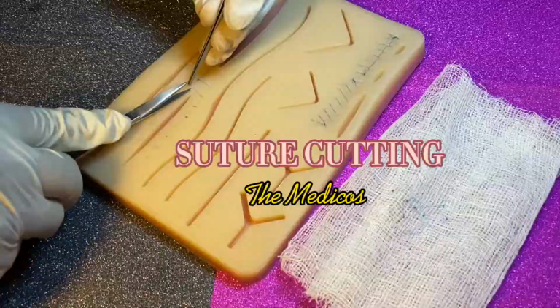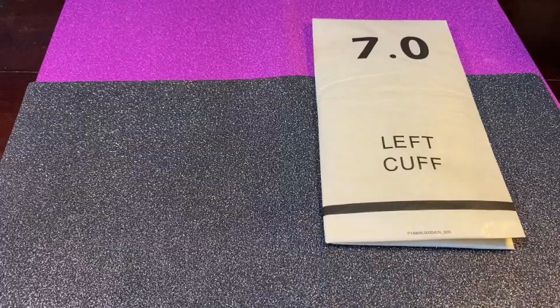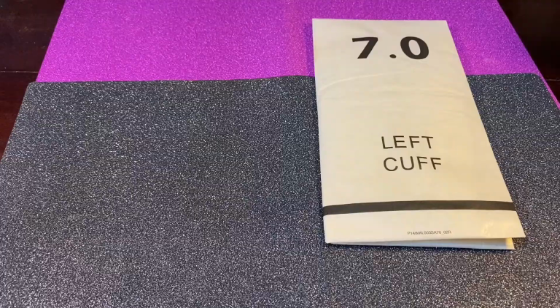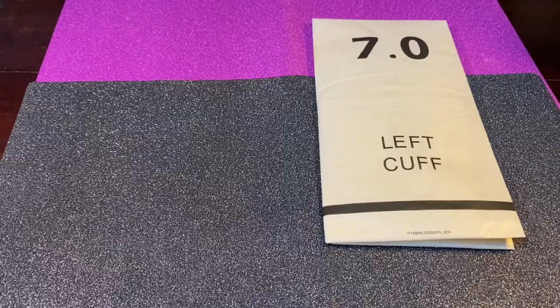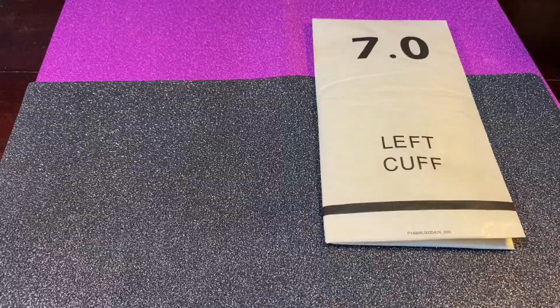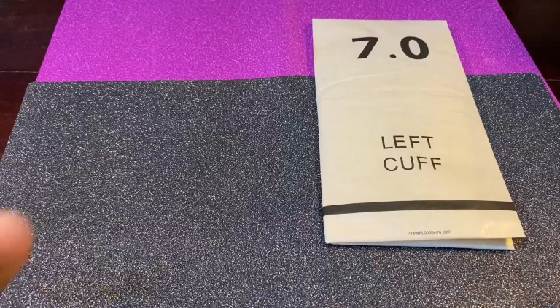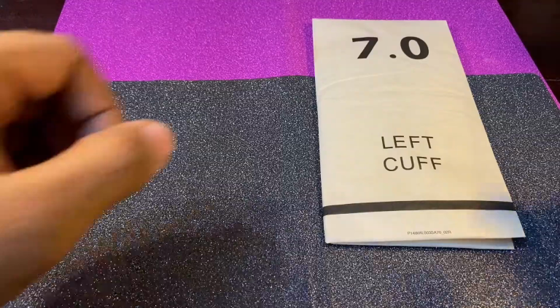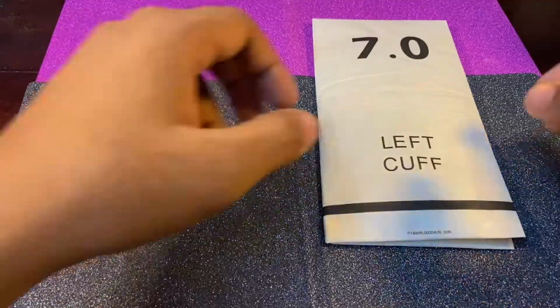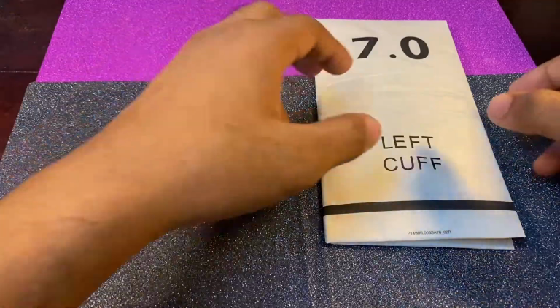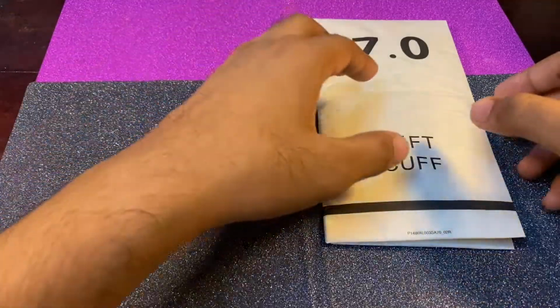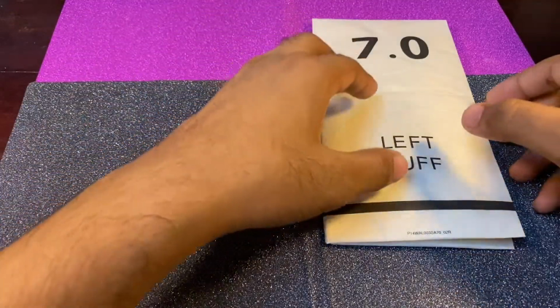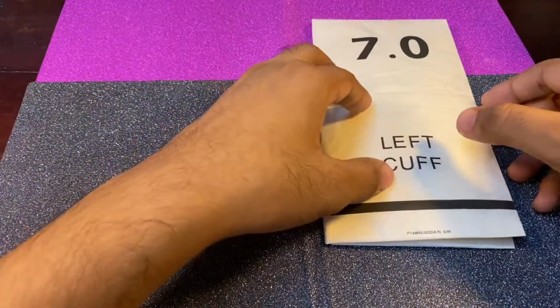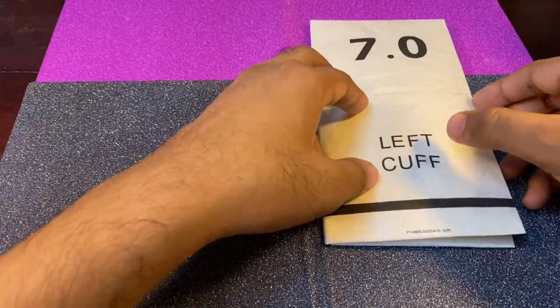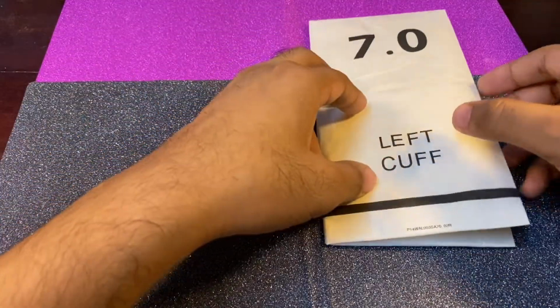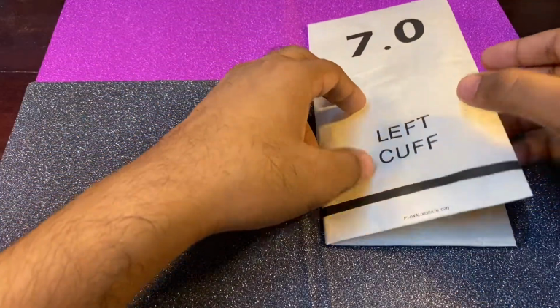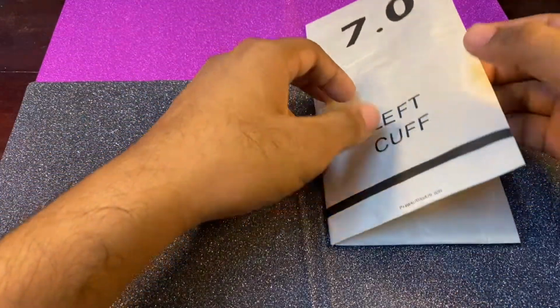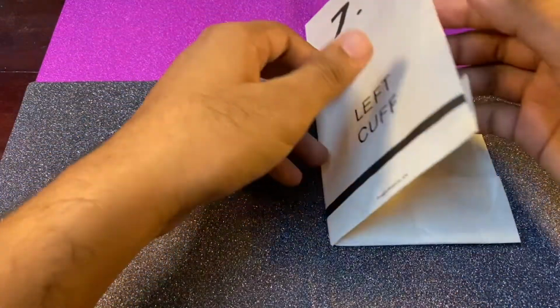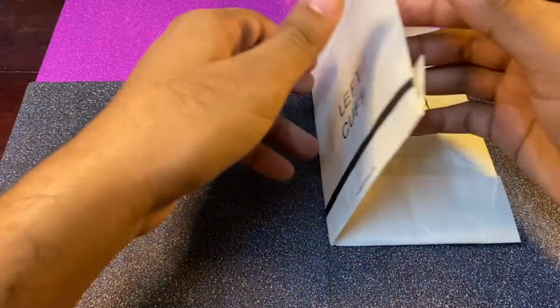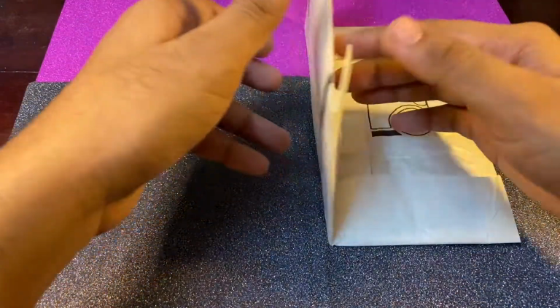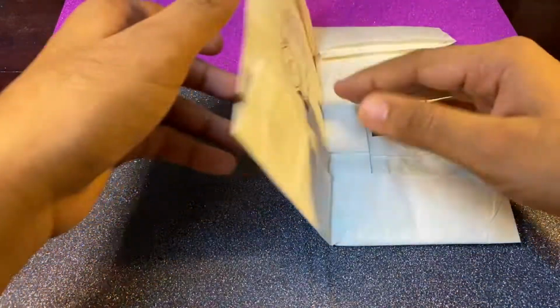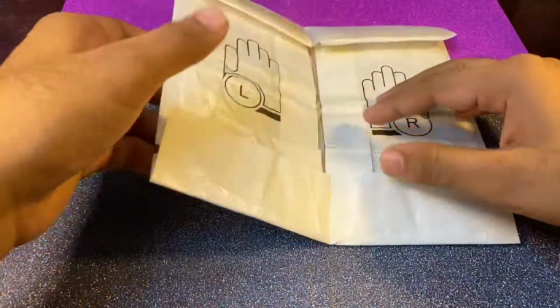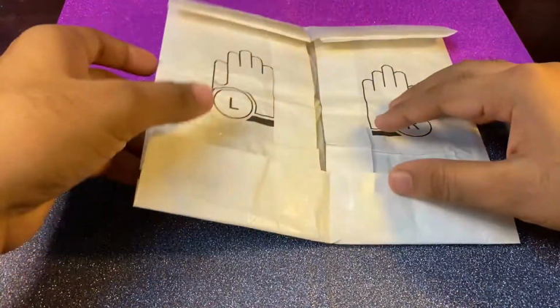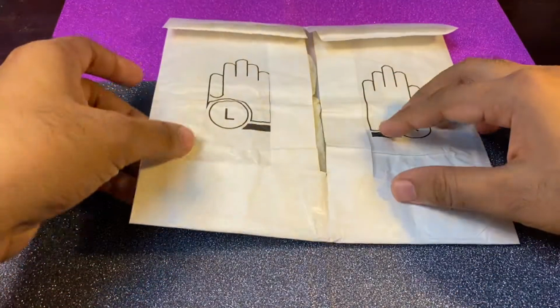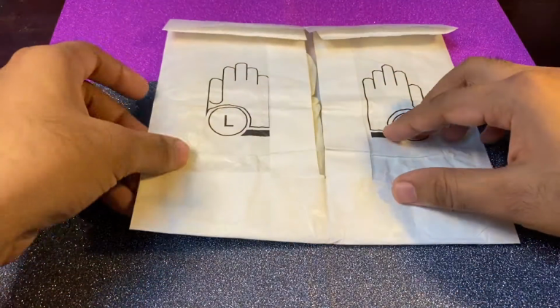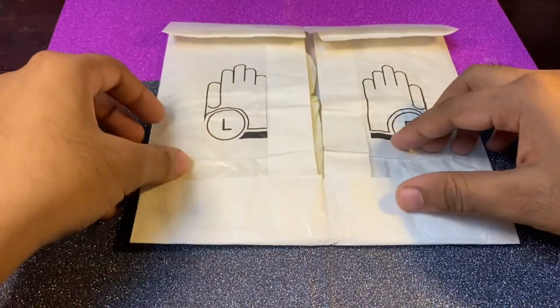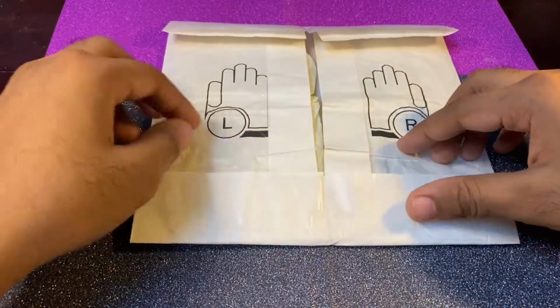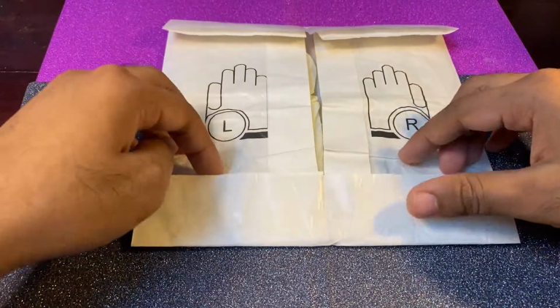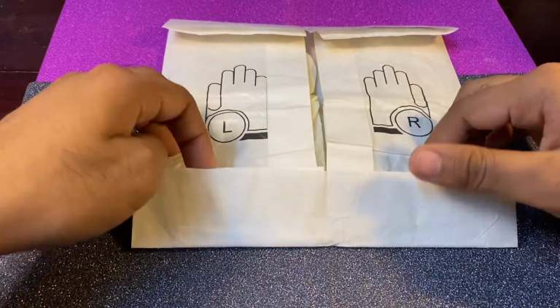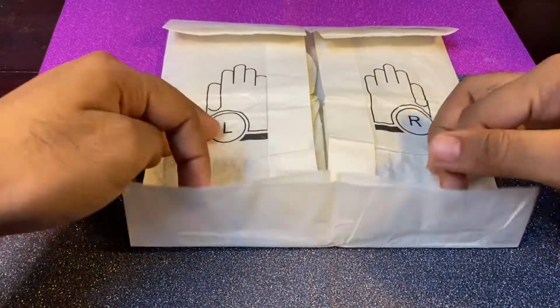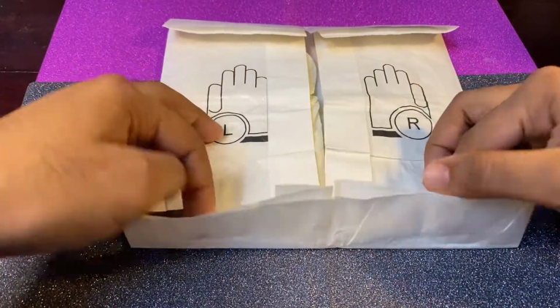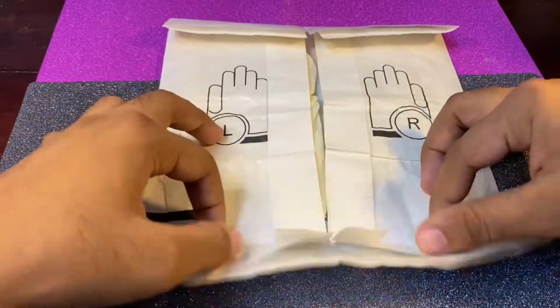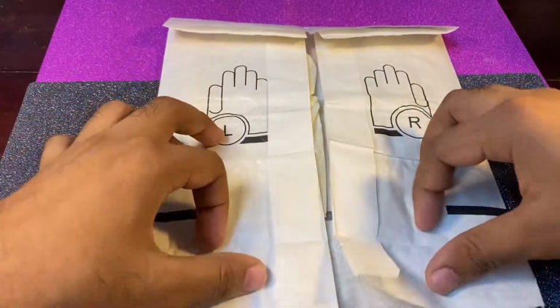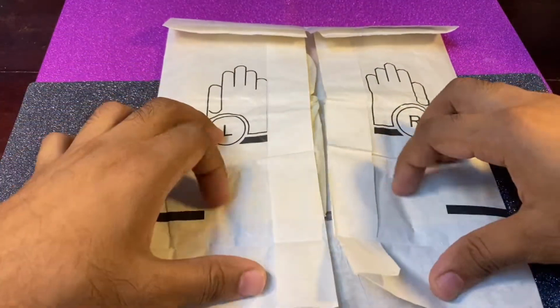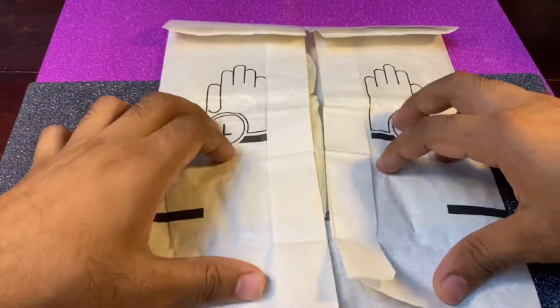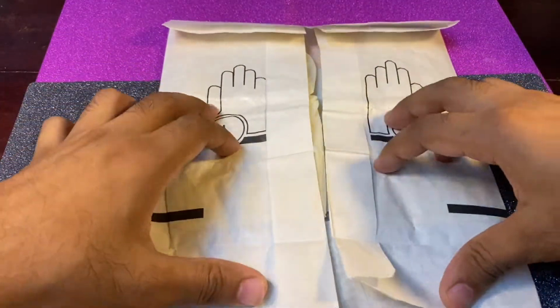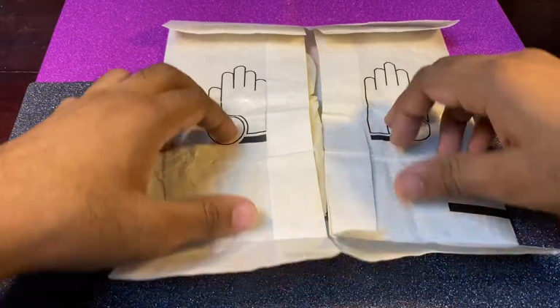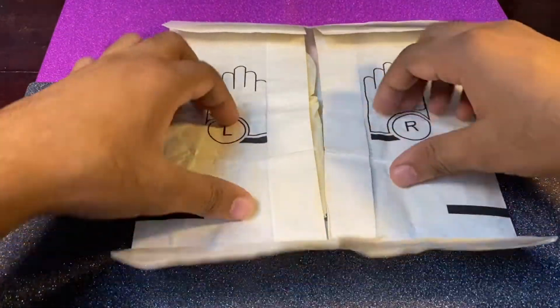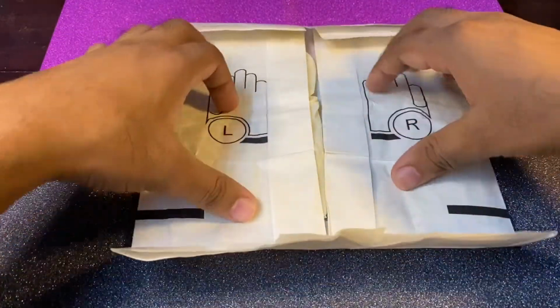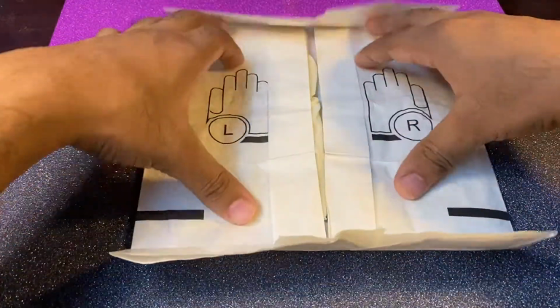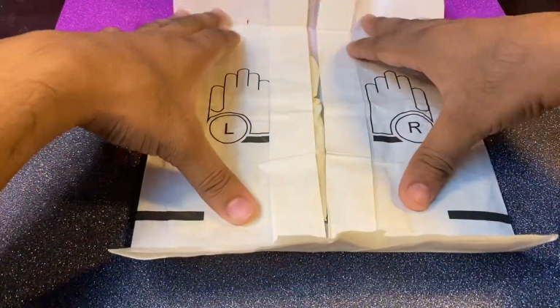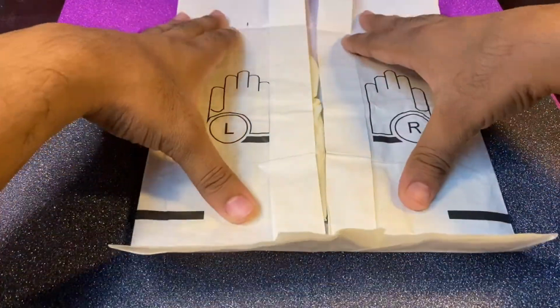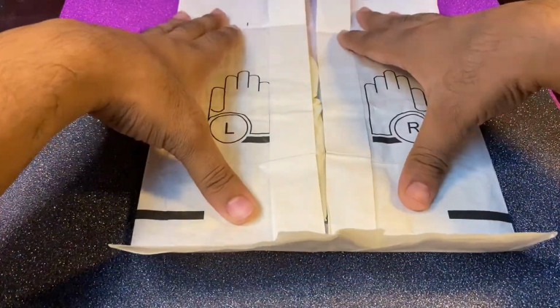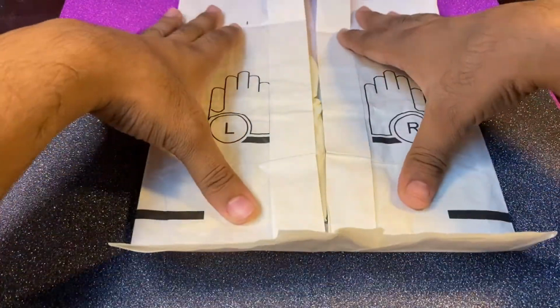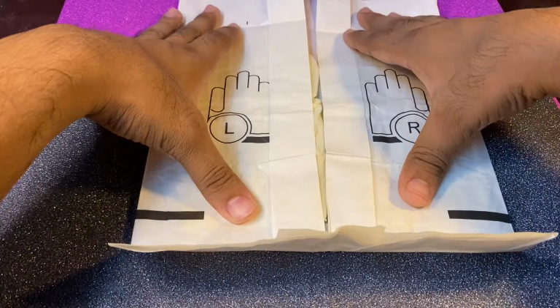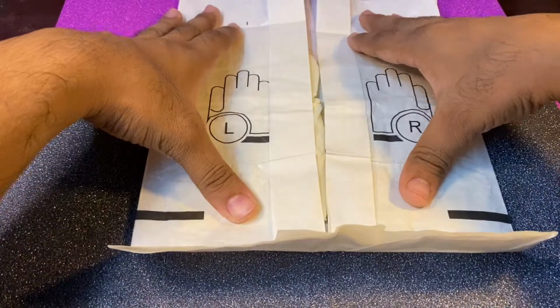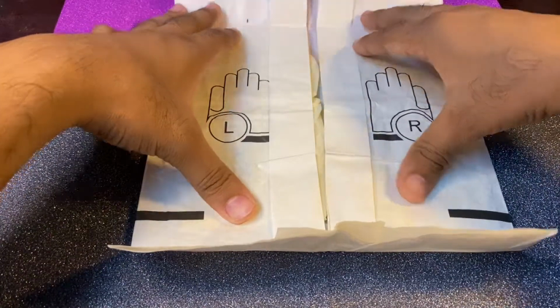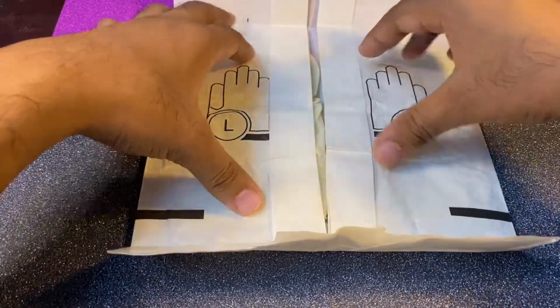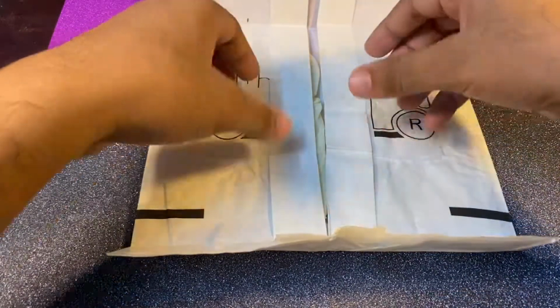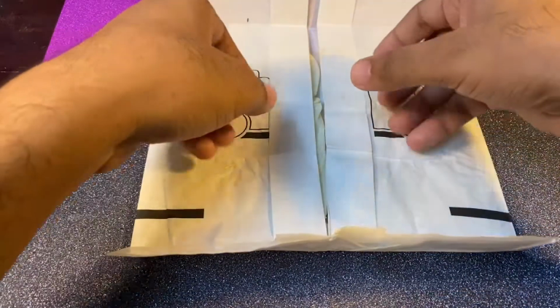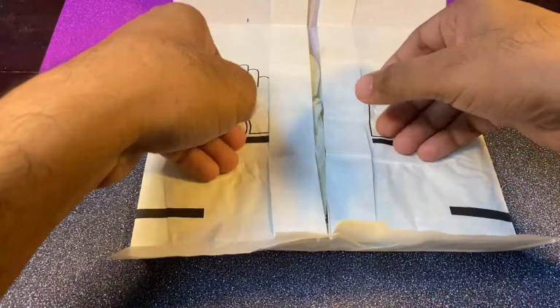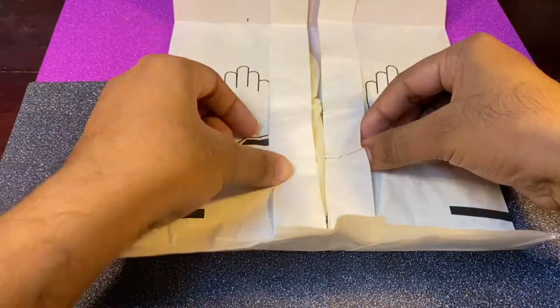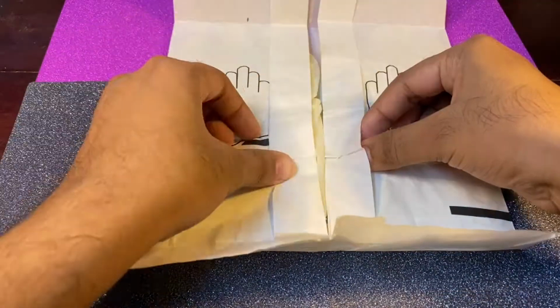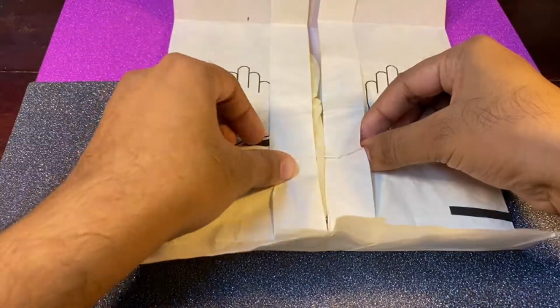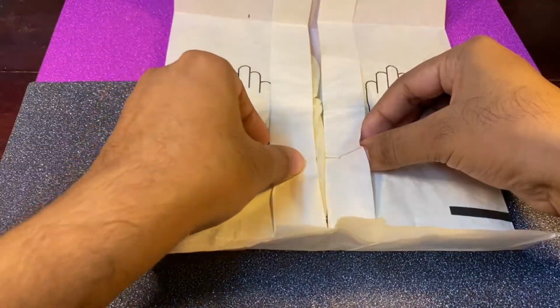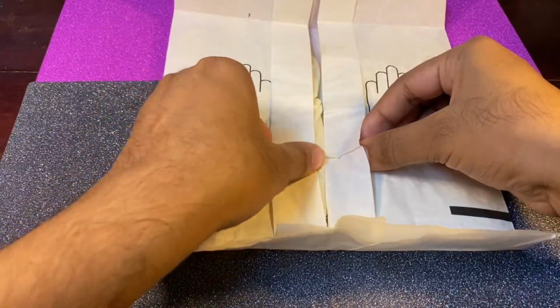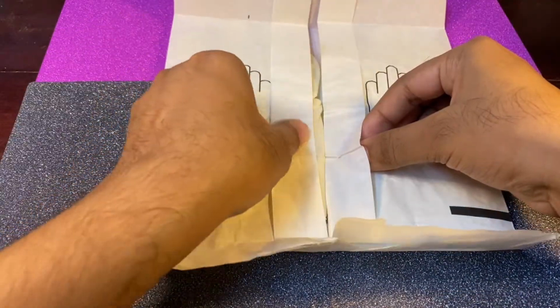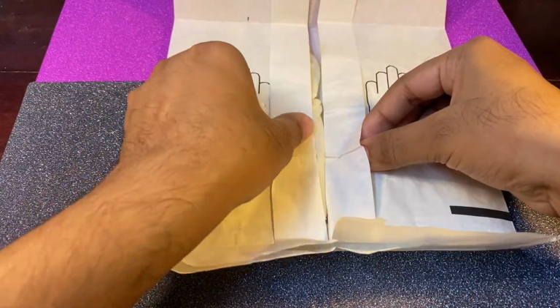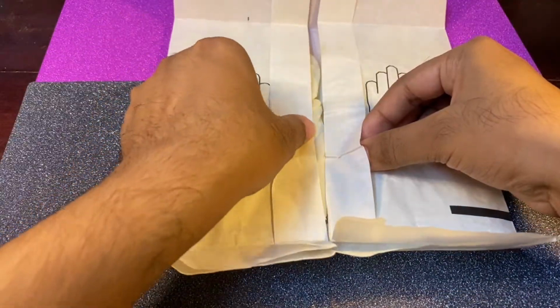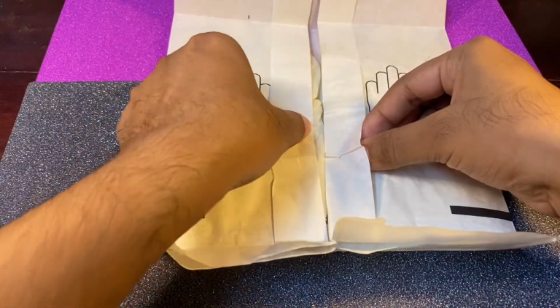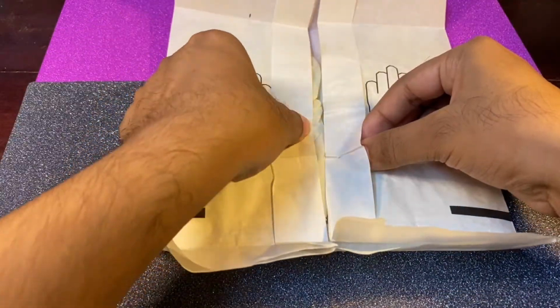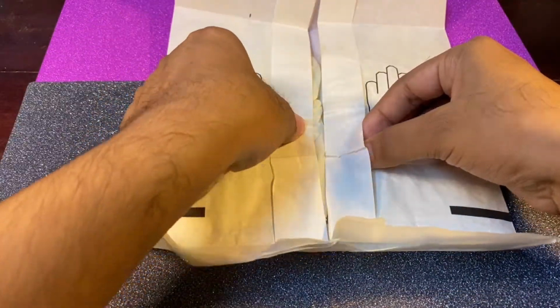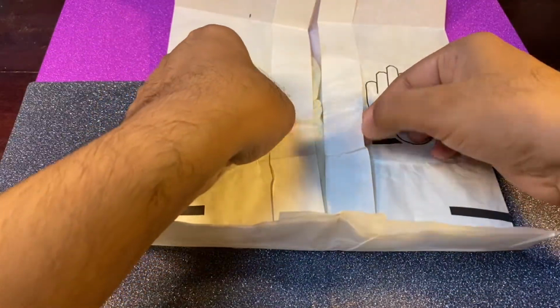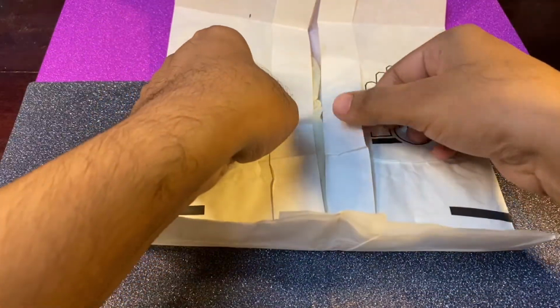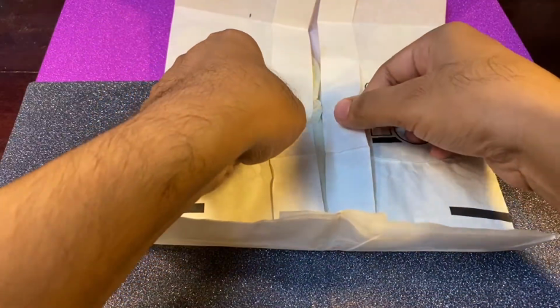Assalamu alaikum, welcome to the Medicos channel. Today we will learn some basic suture cutting techniques.